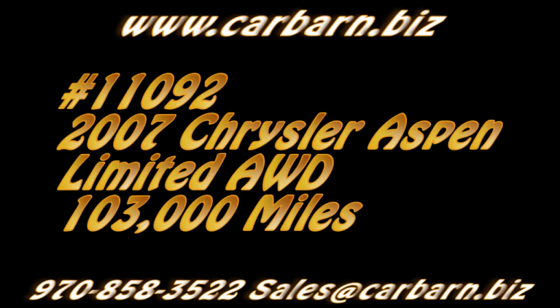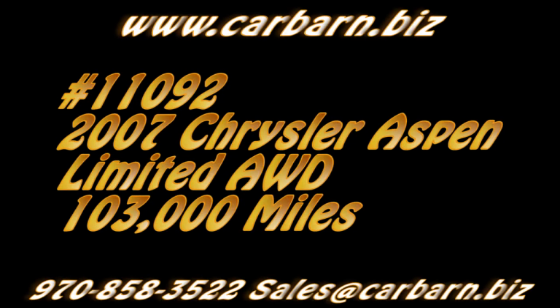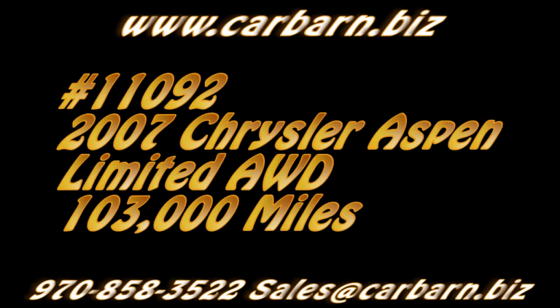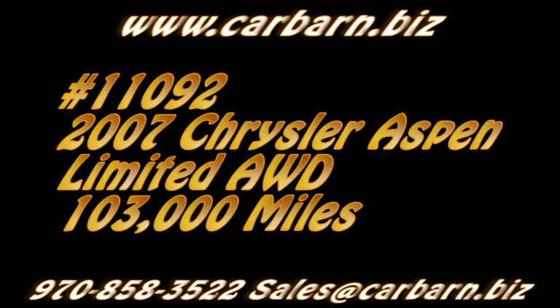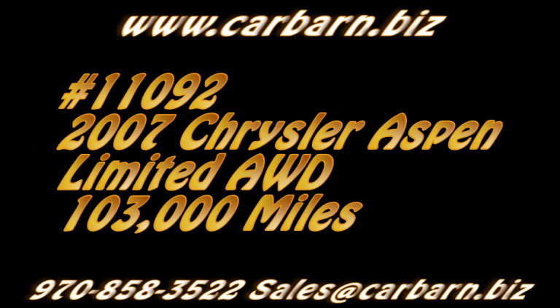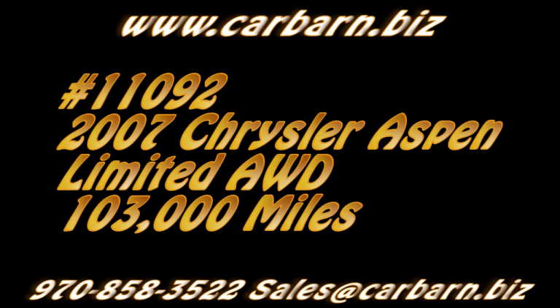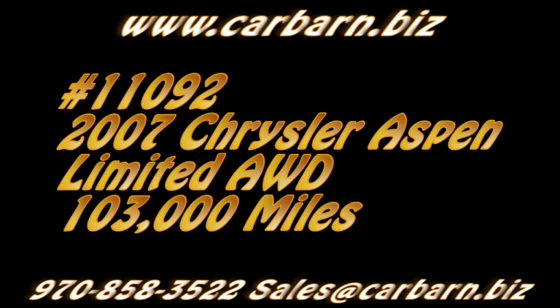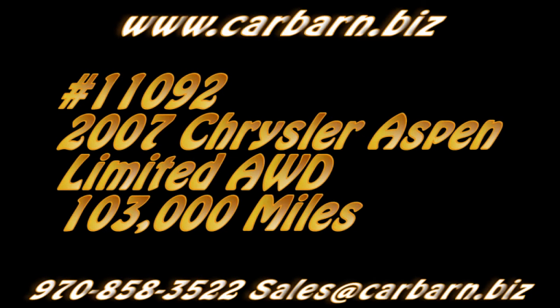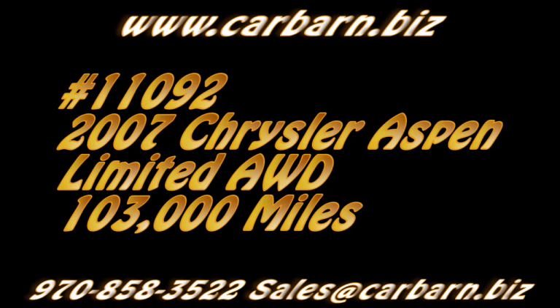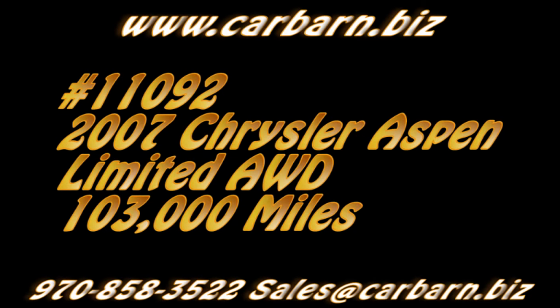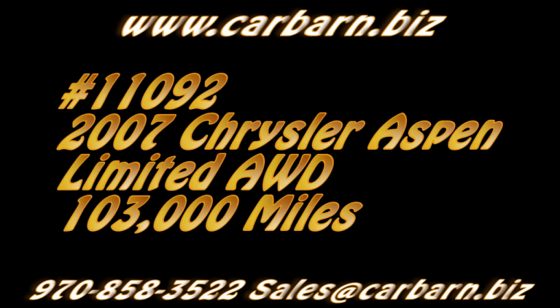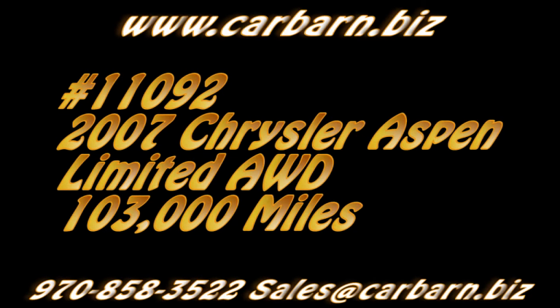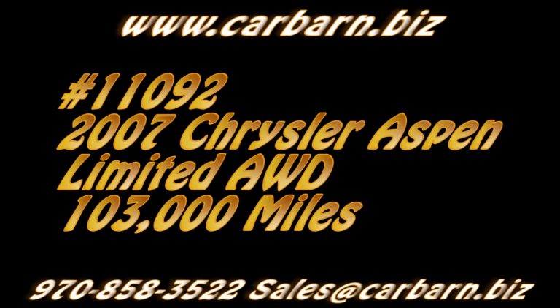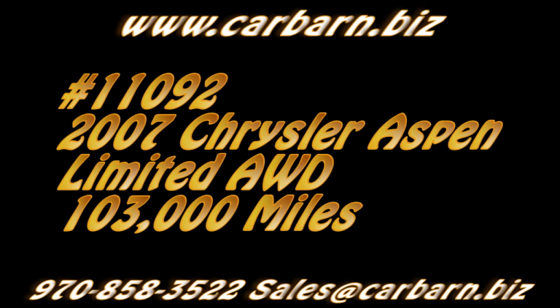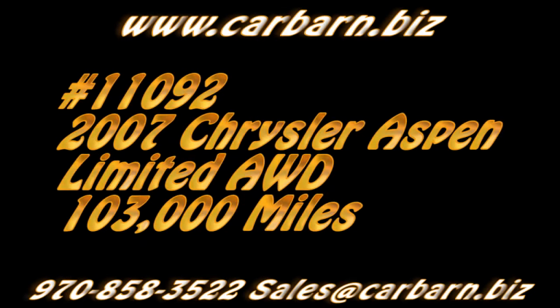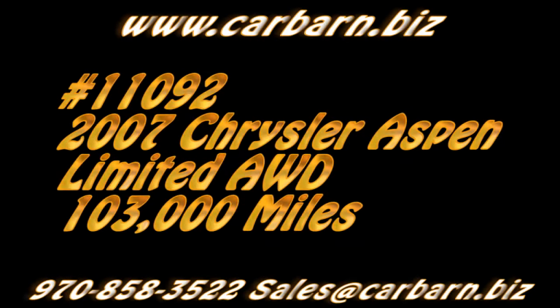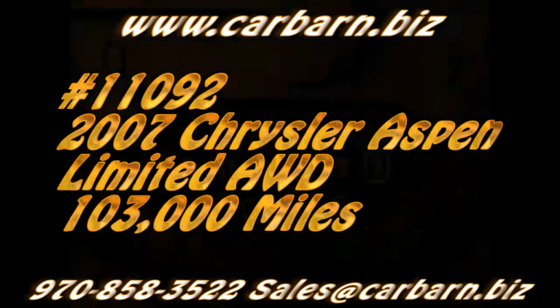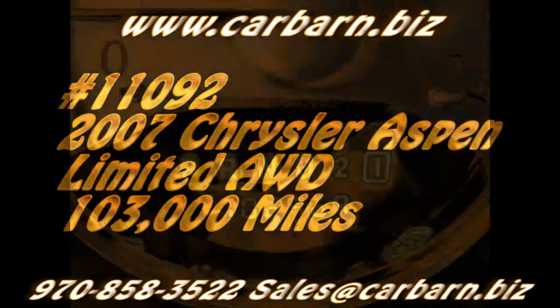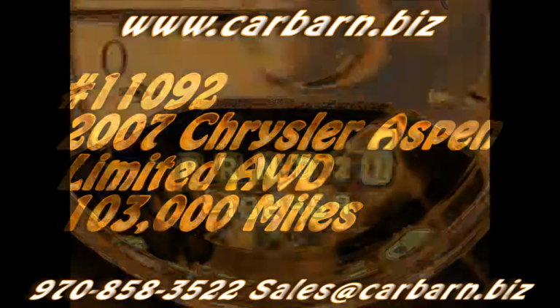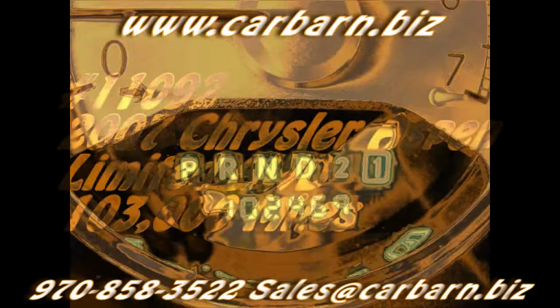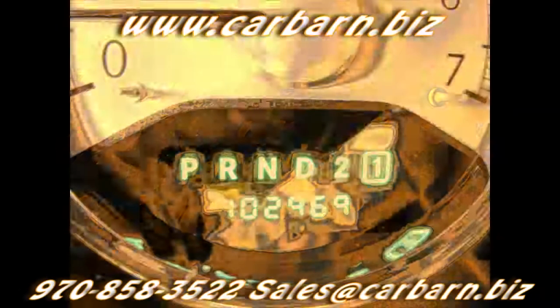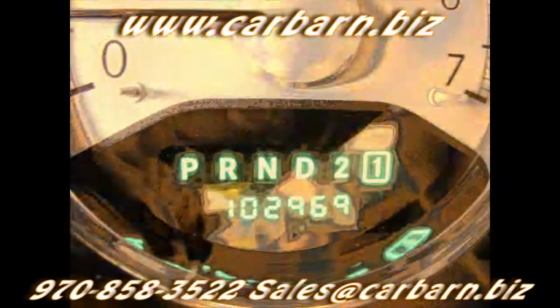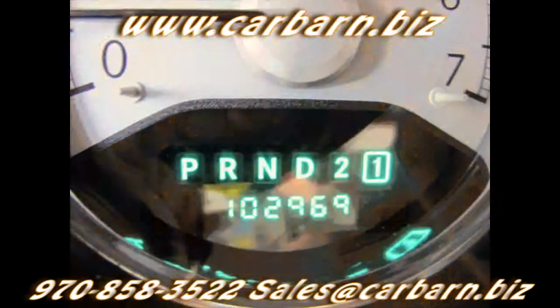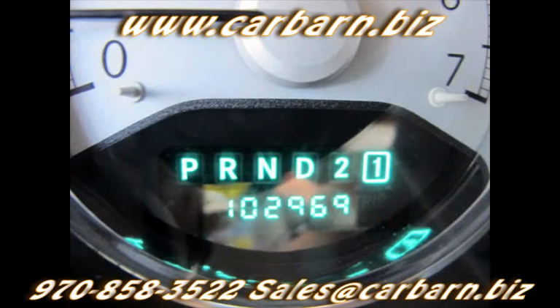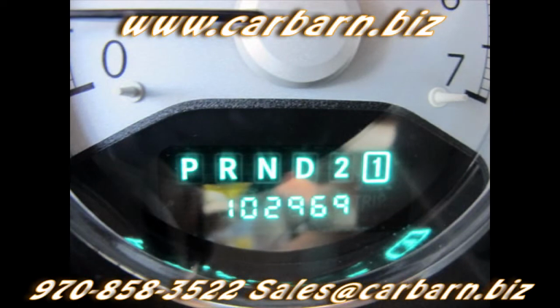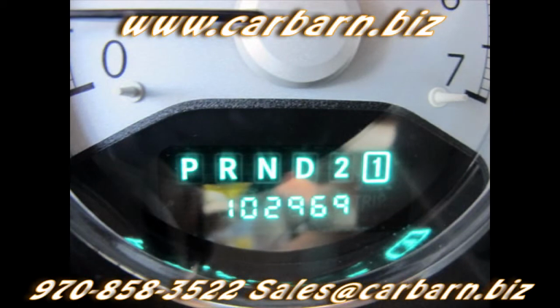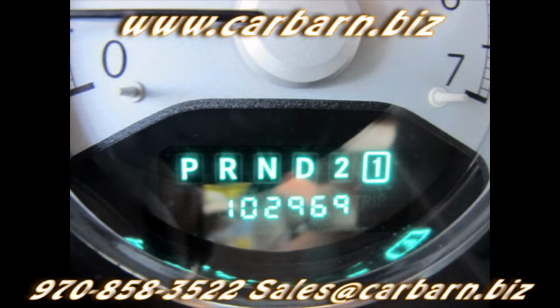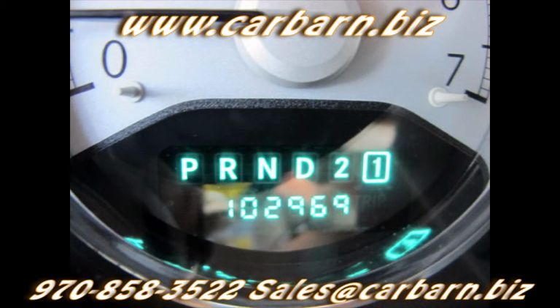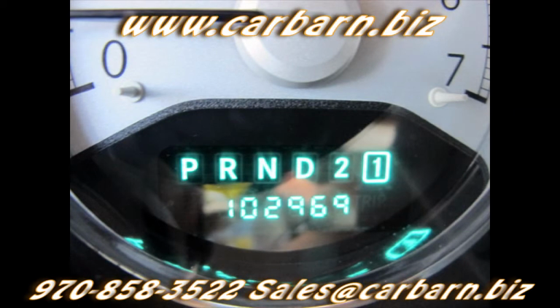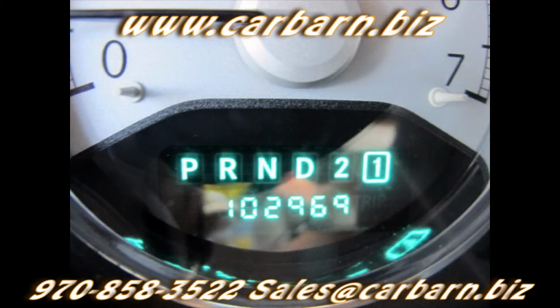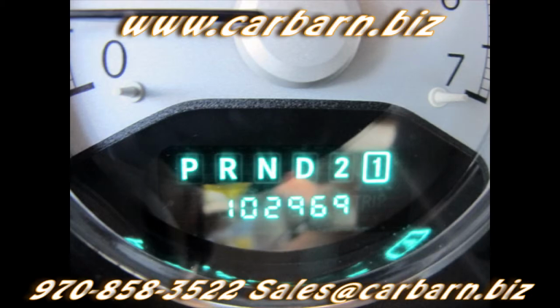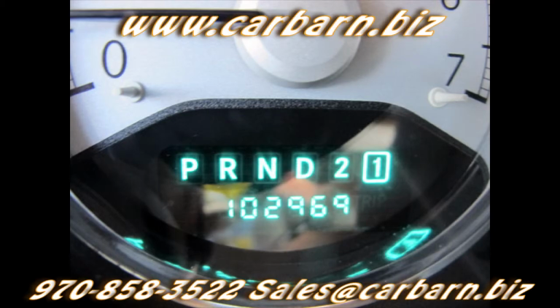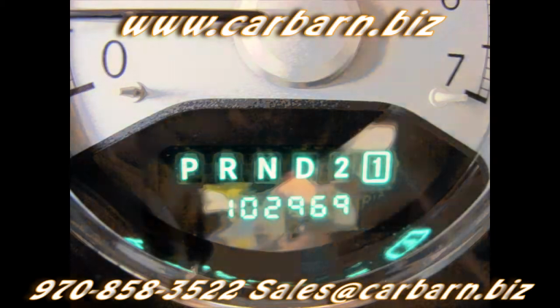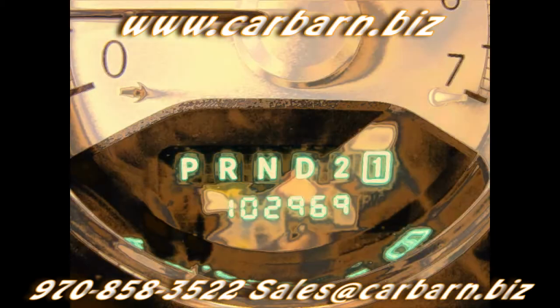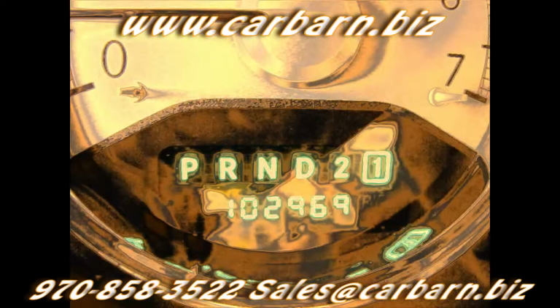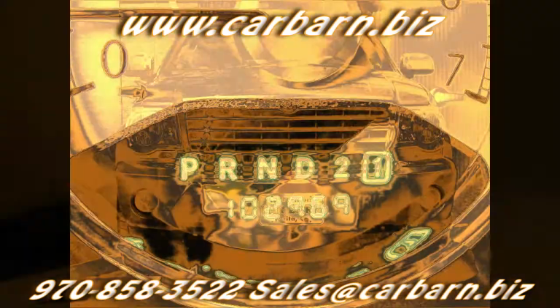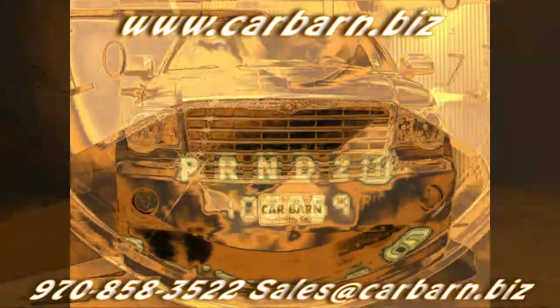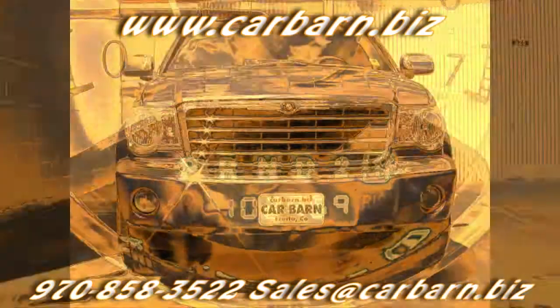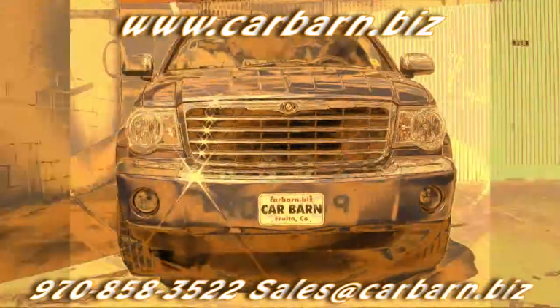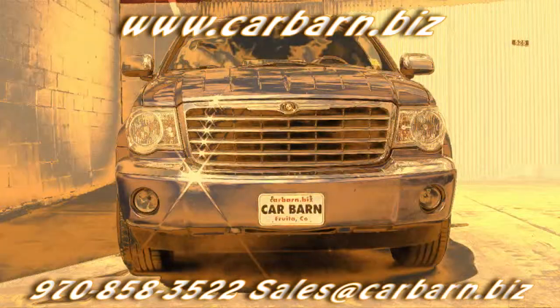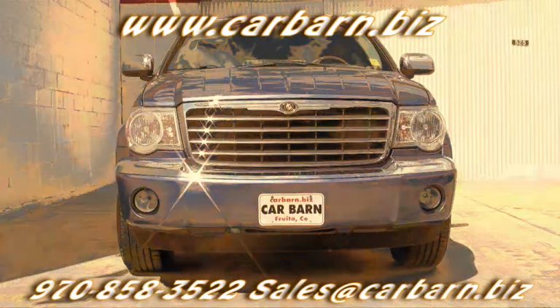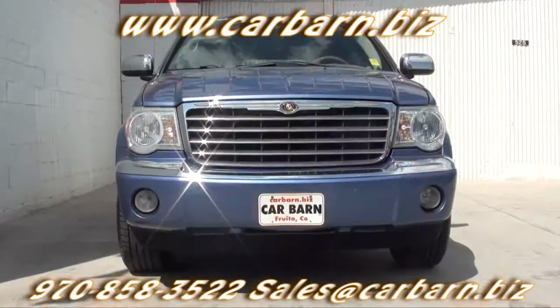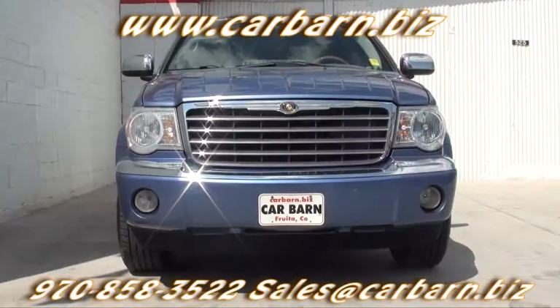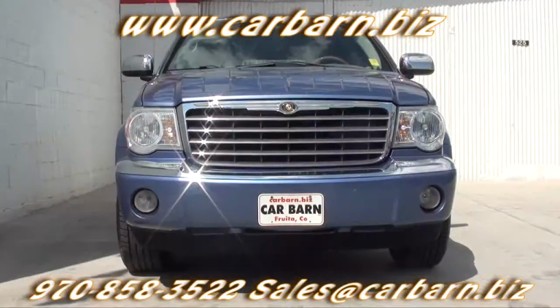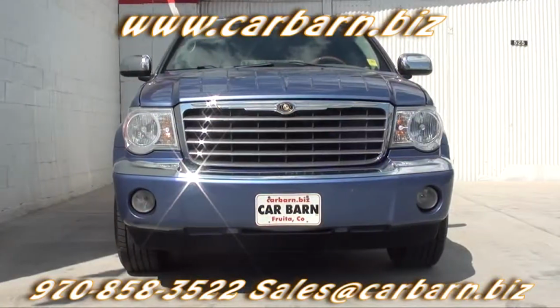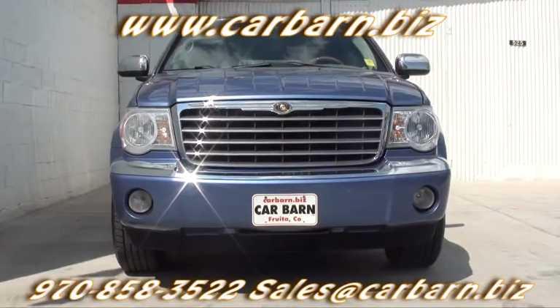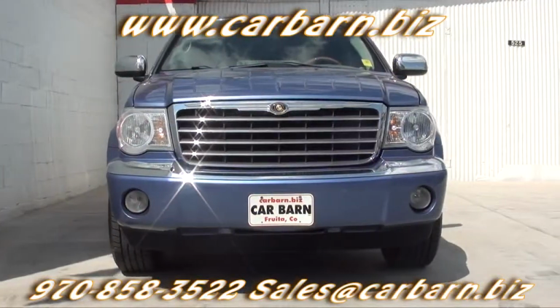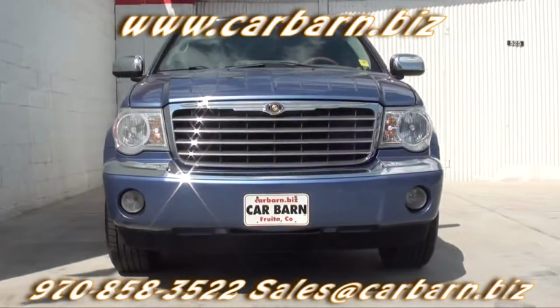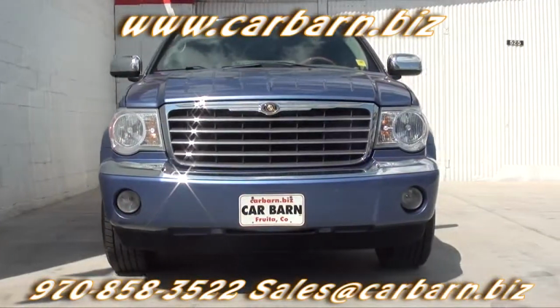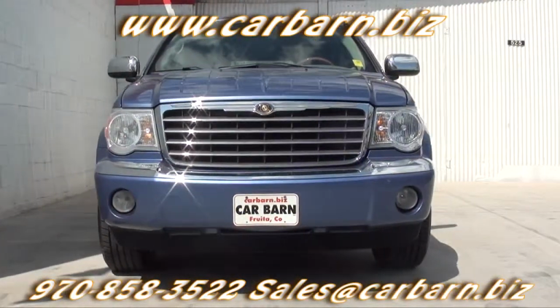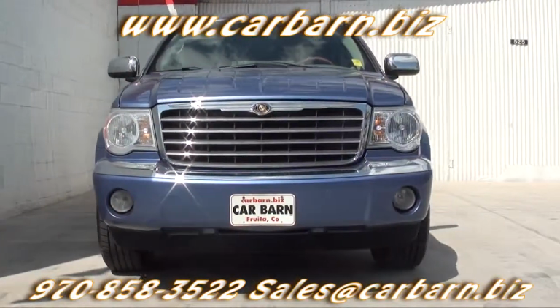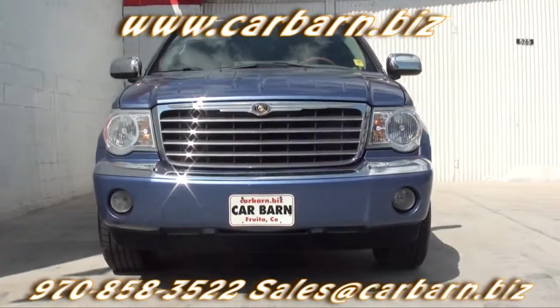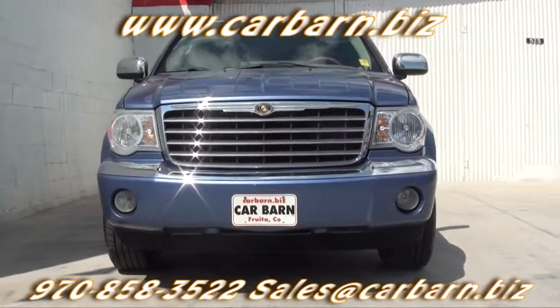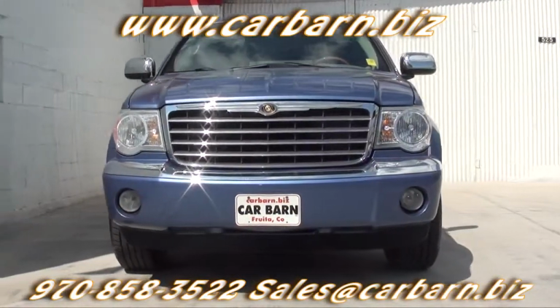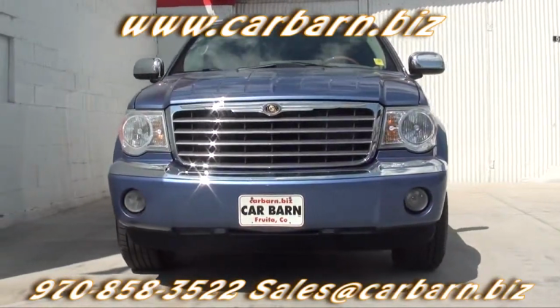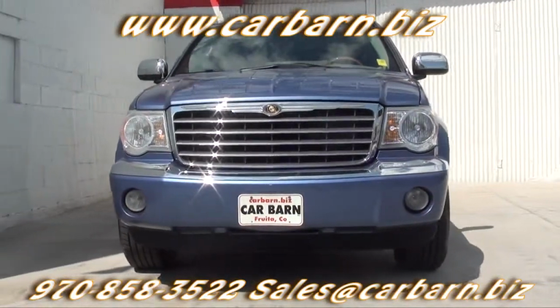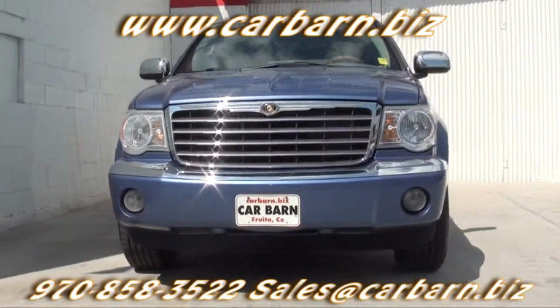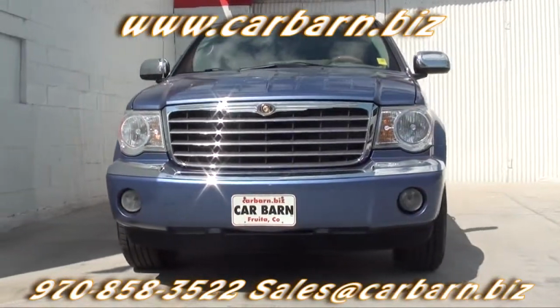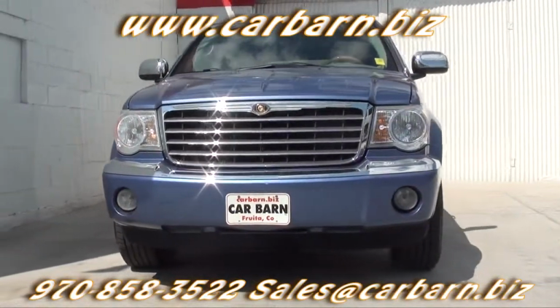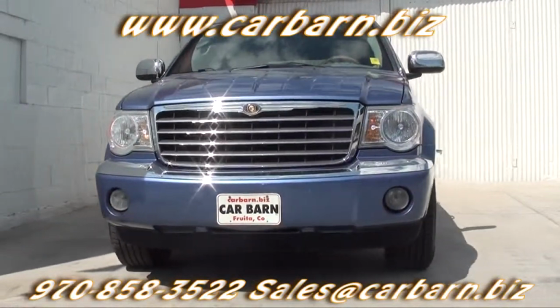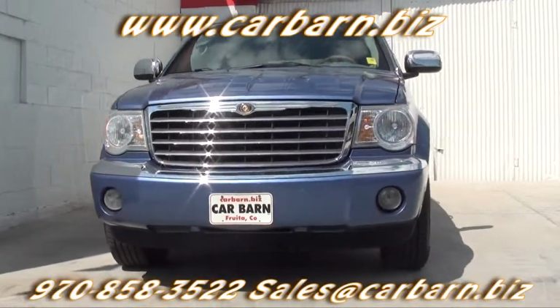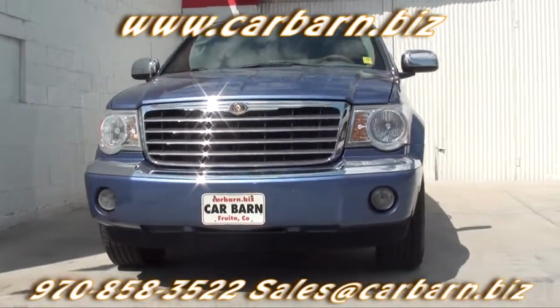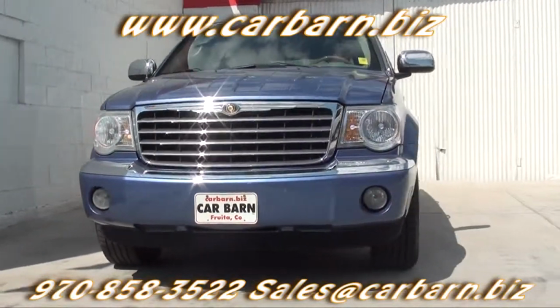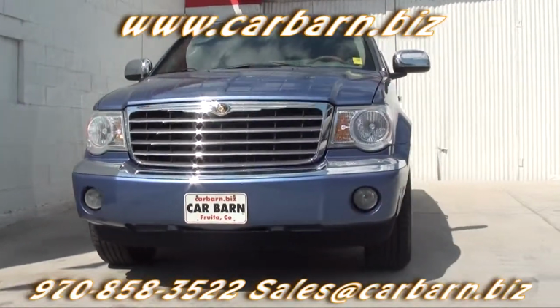Hi, Kevin here at Carbarn in Fruita, Colorado. Thanks for taking the time to look at my 2007 Chrysler Aspen.